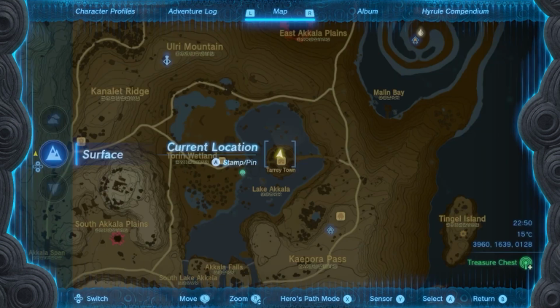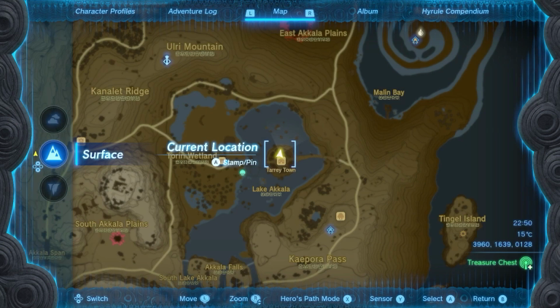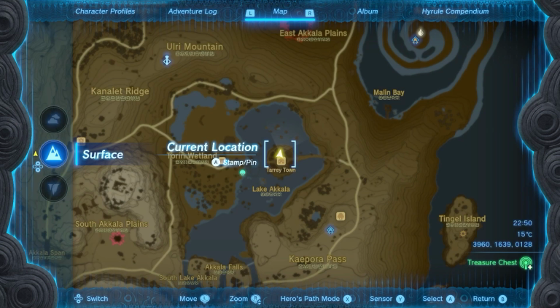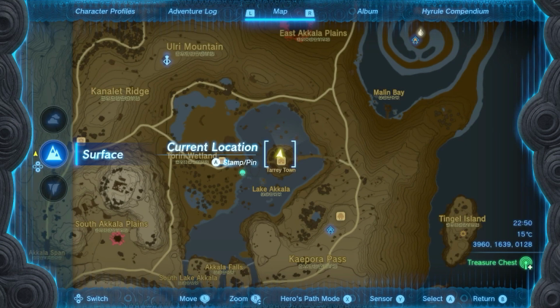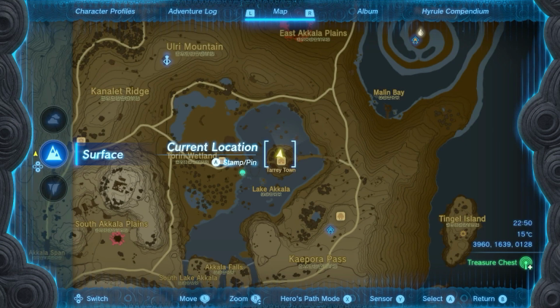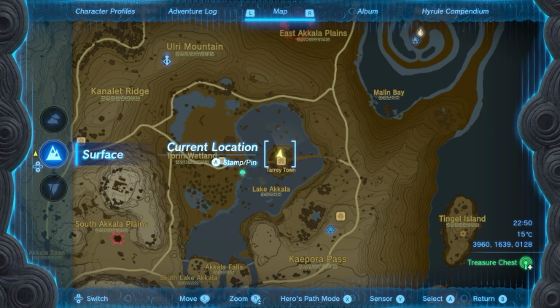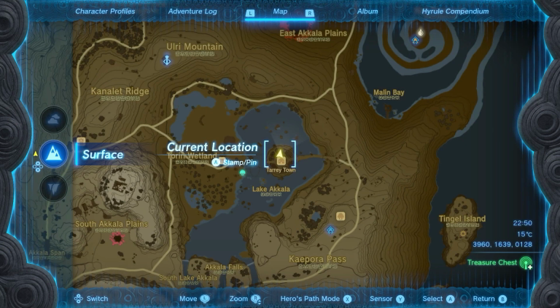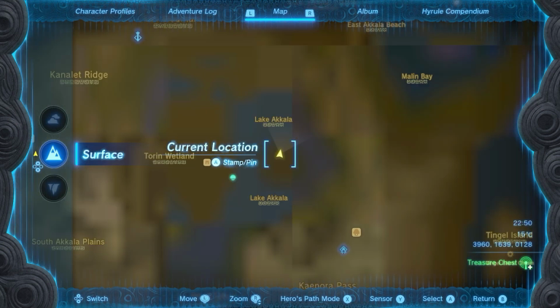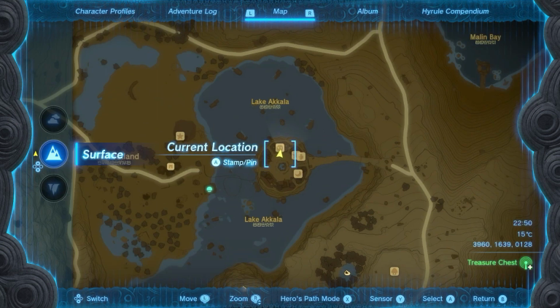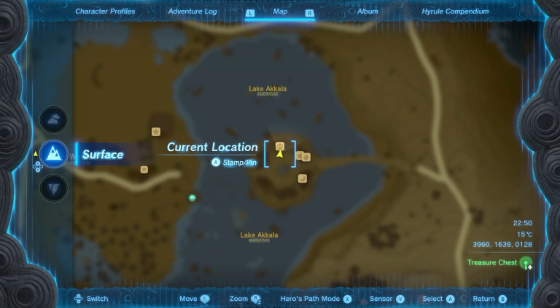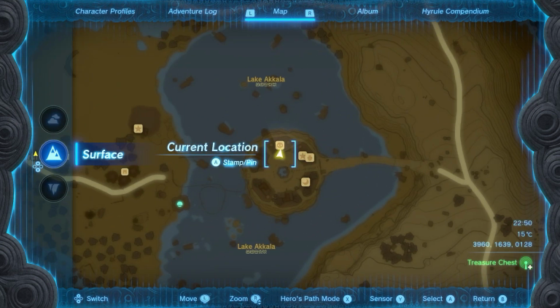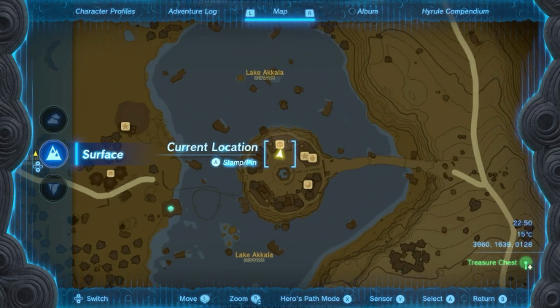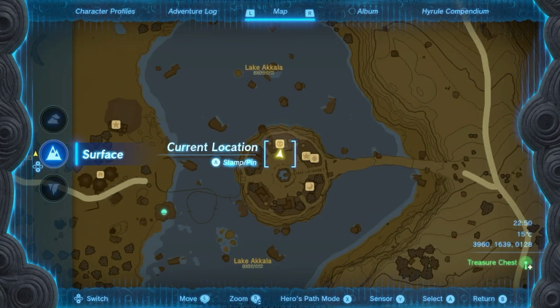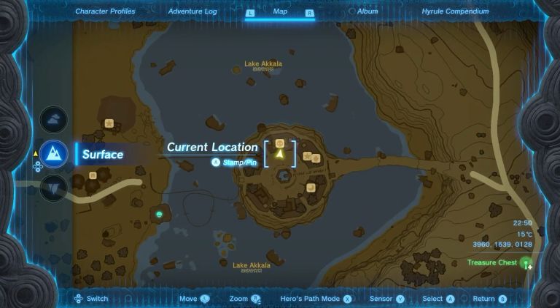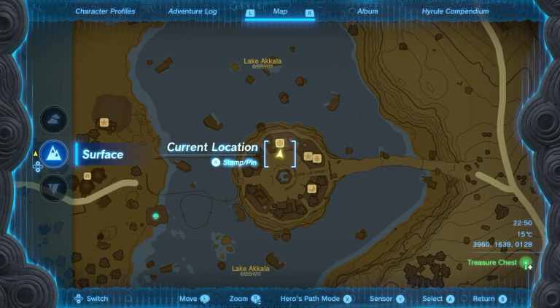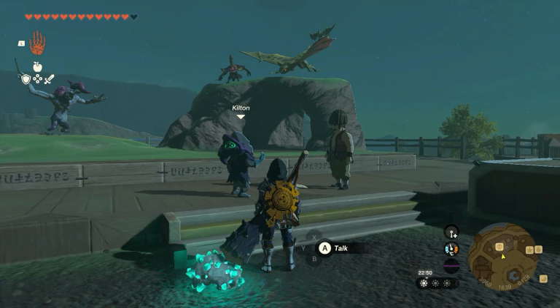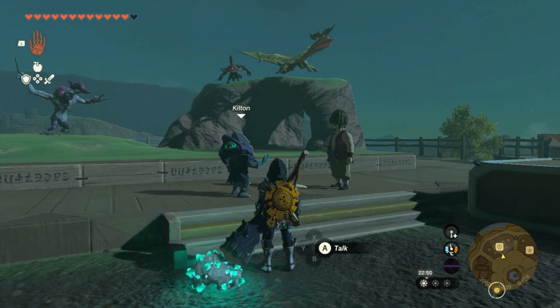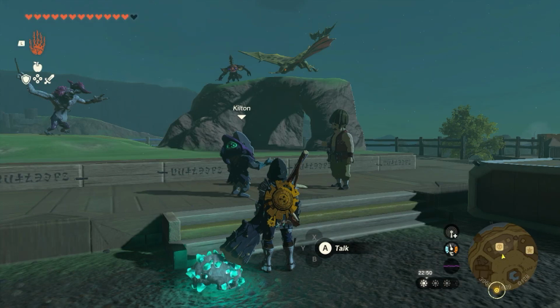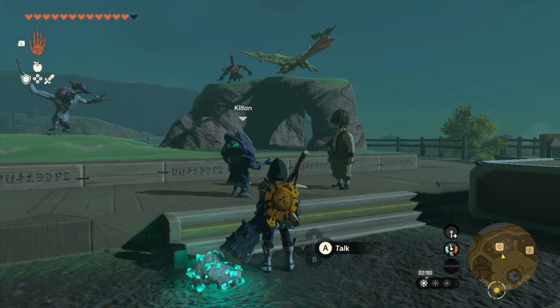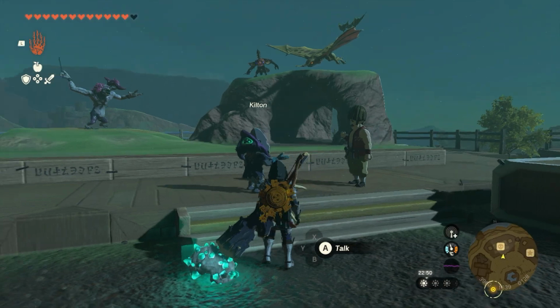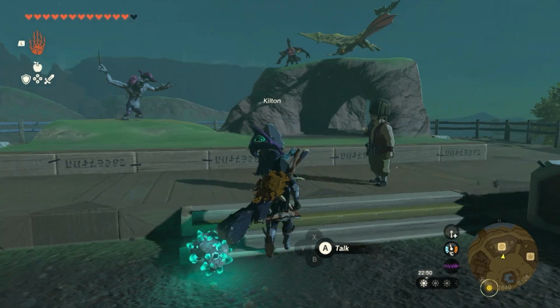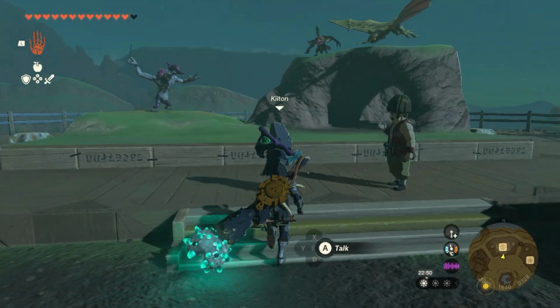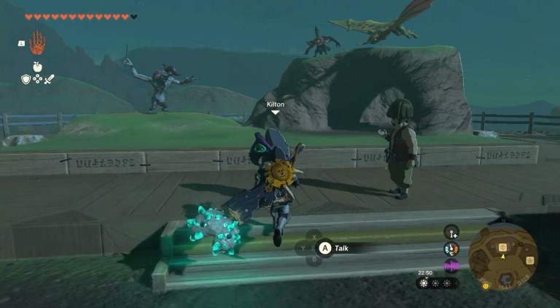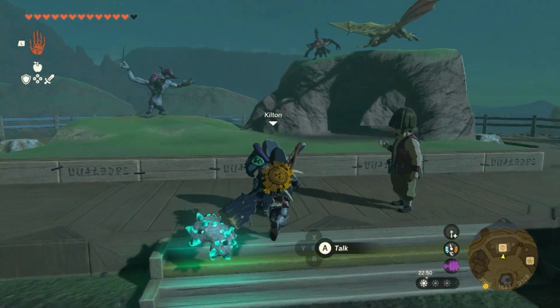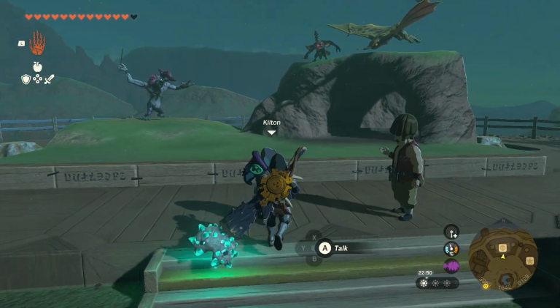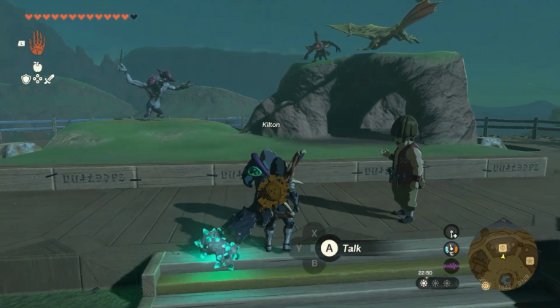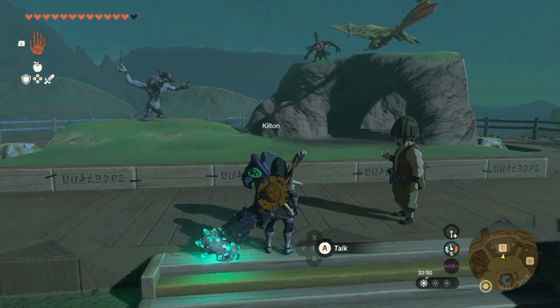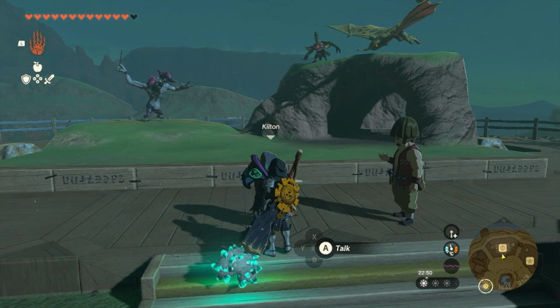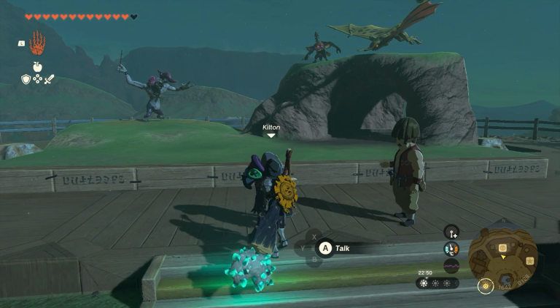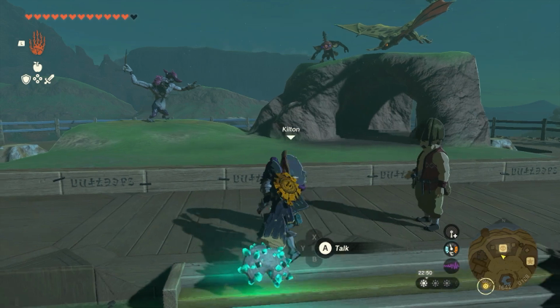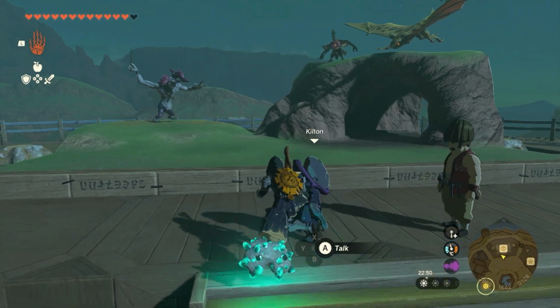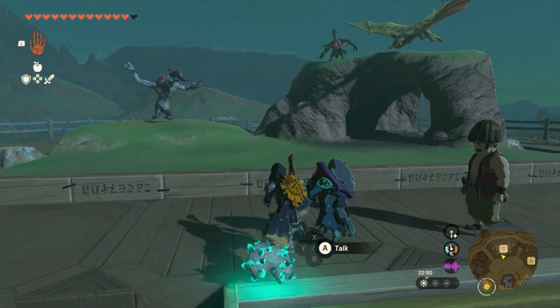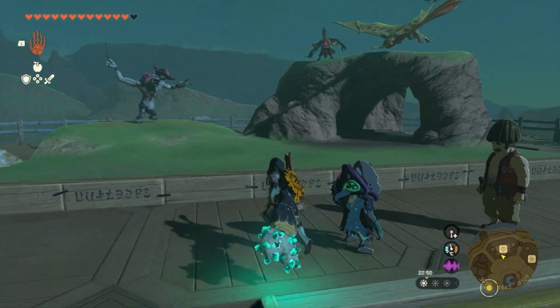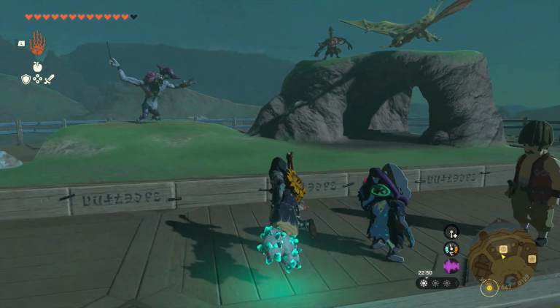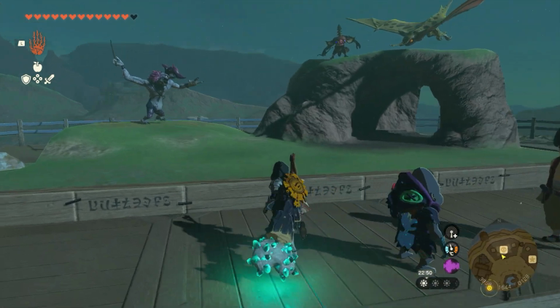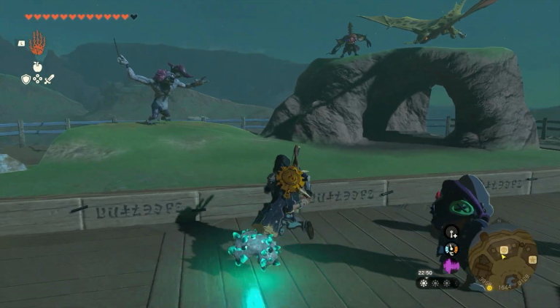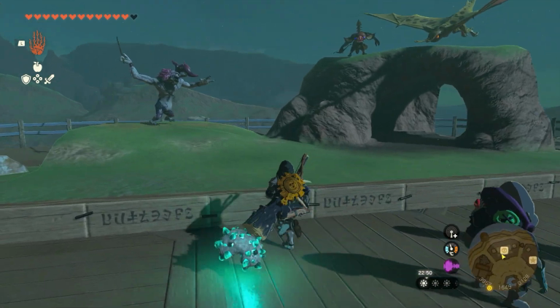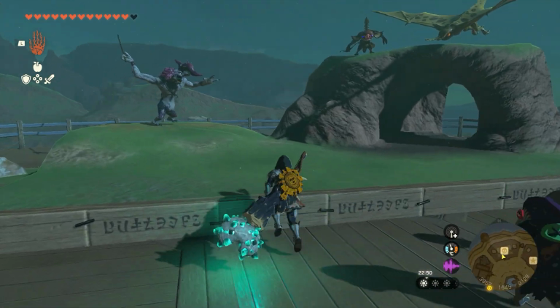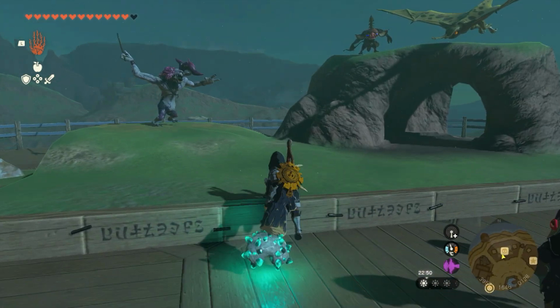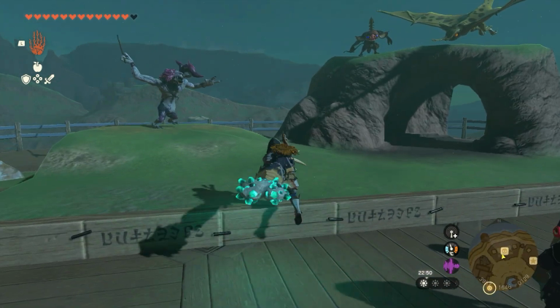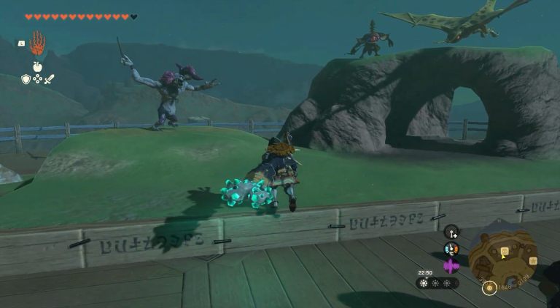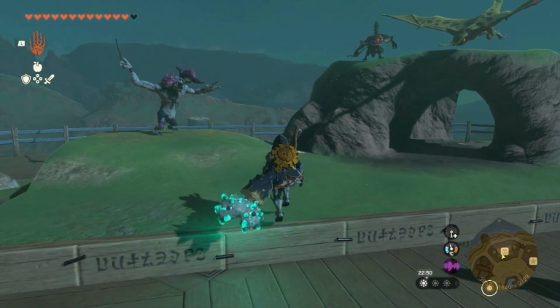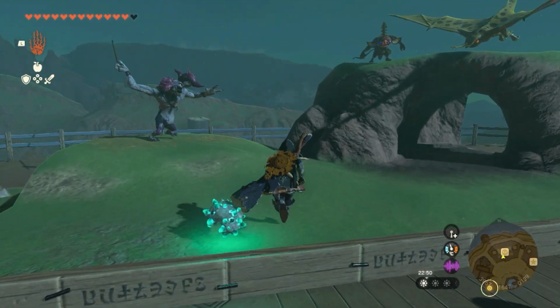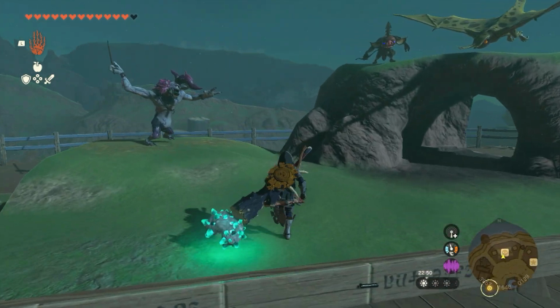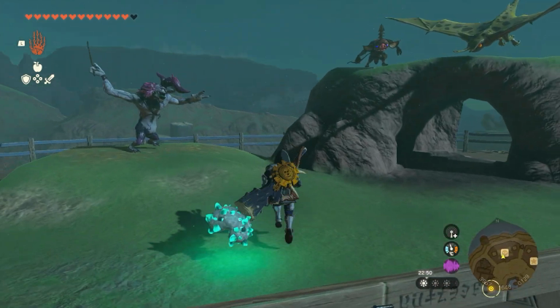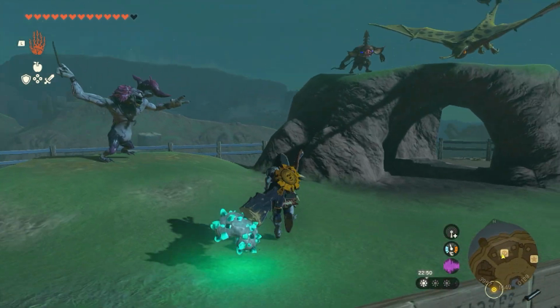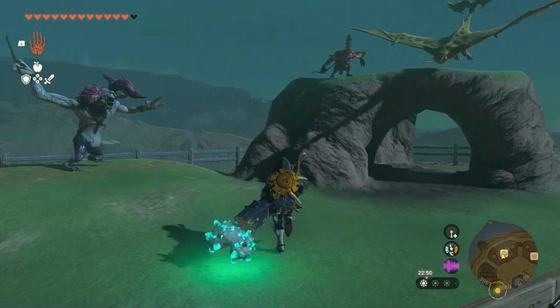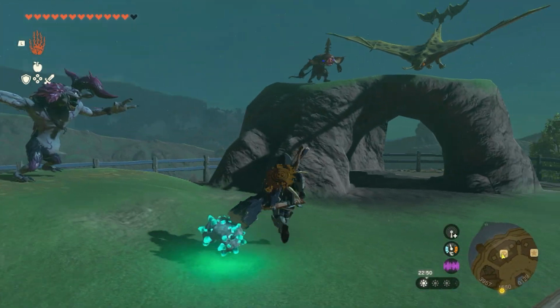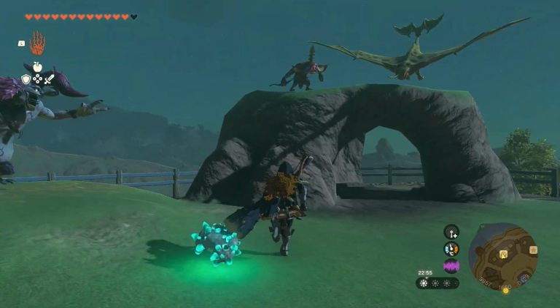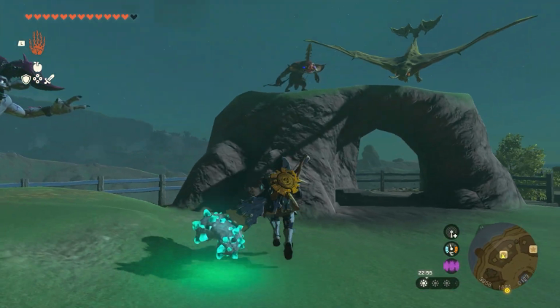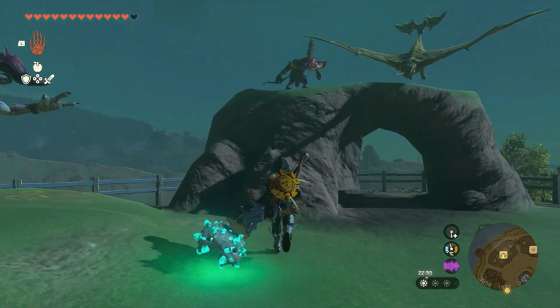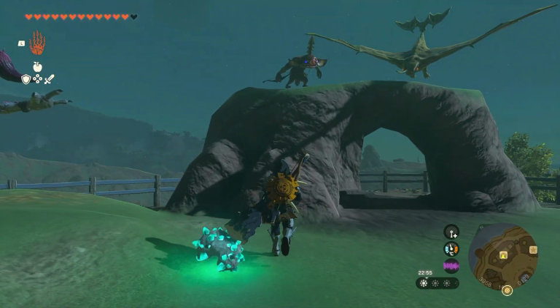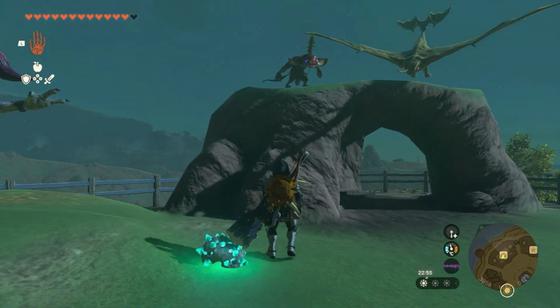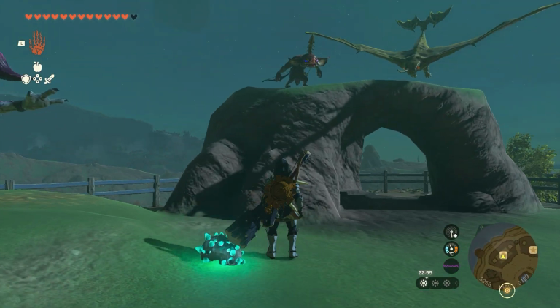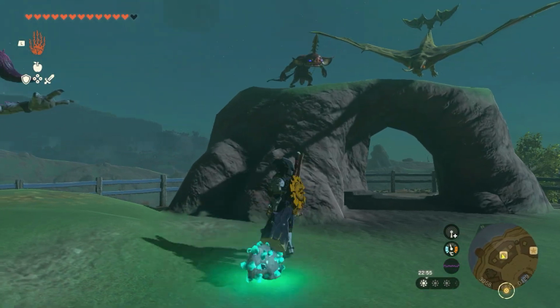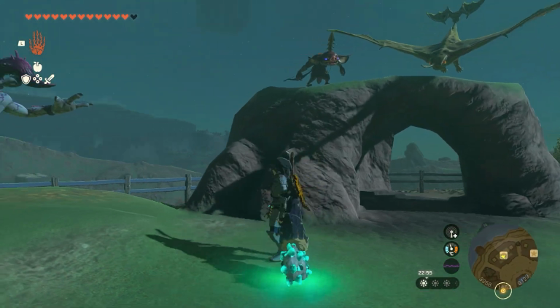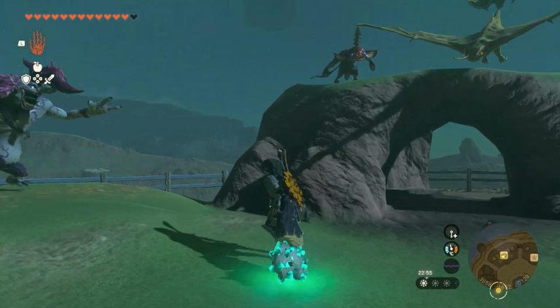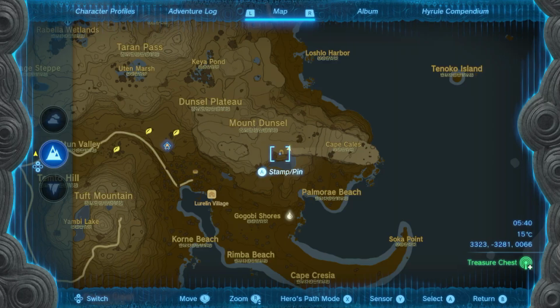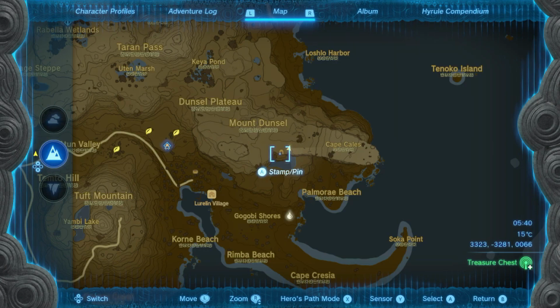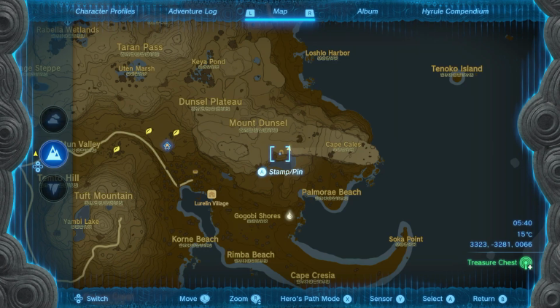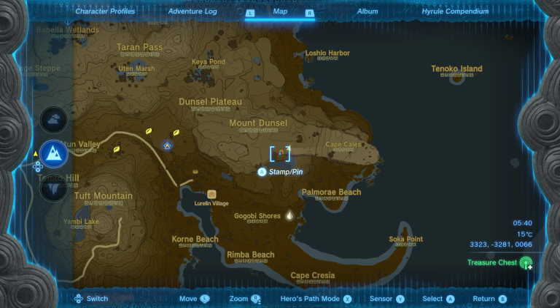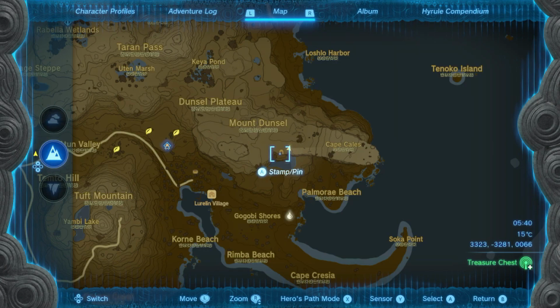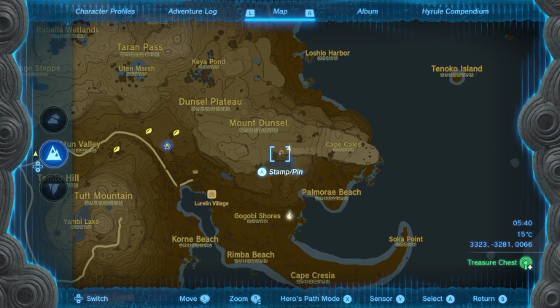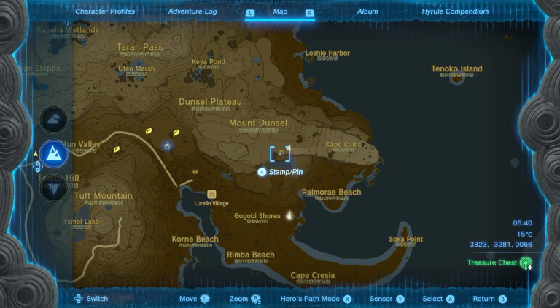This is a quest where you need to go and take a picture of a Horriblin — any colour will do. Bring it back, they'll make a model, you put it on the diorama and you're good to go.